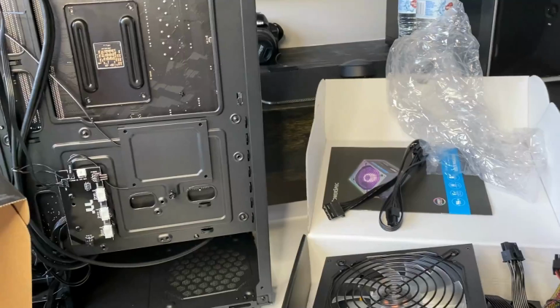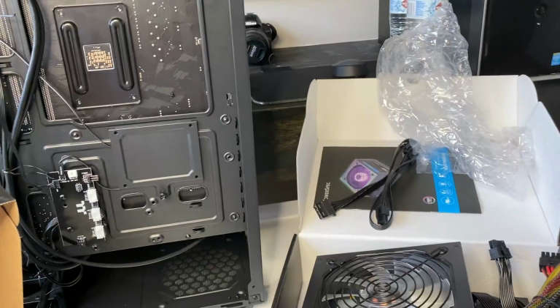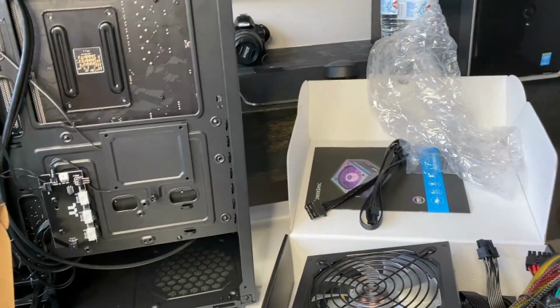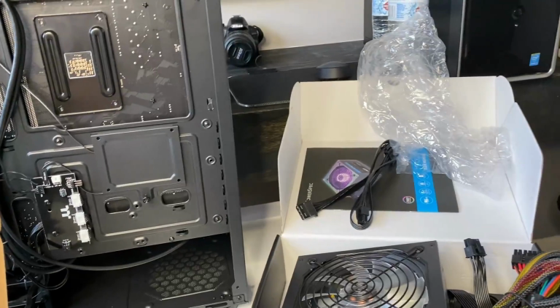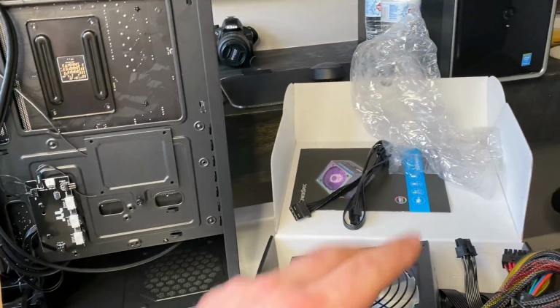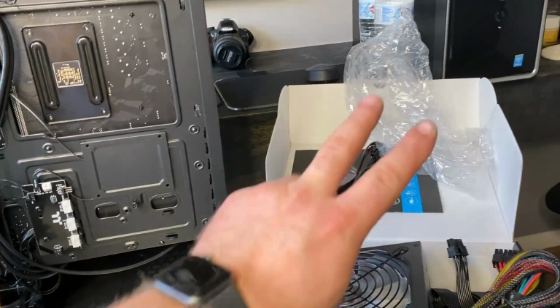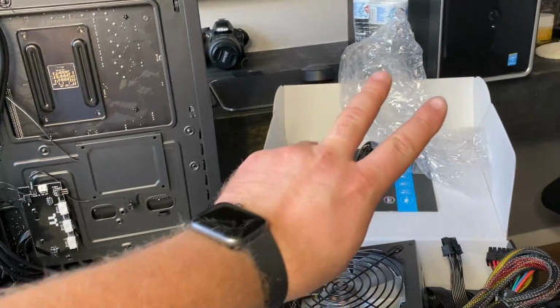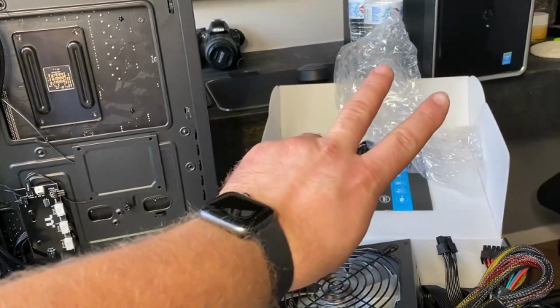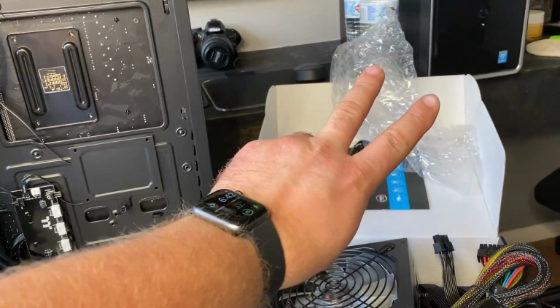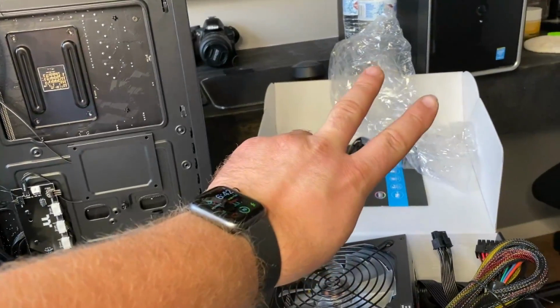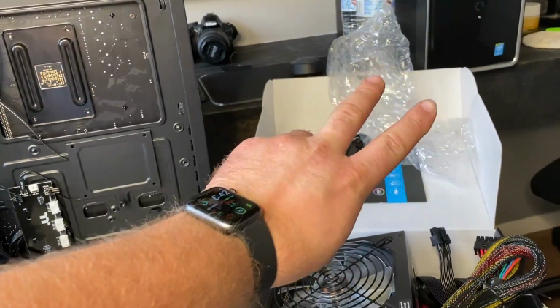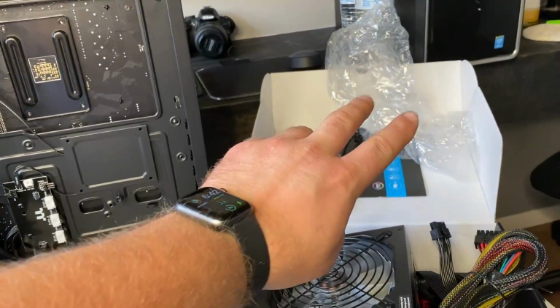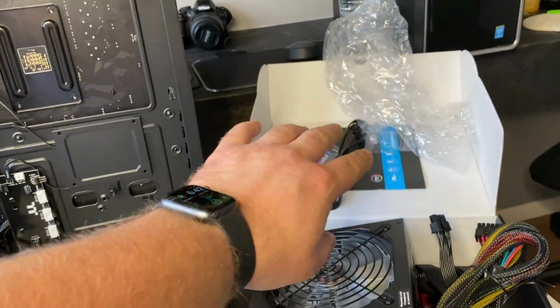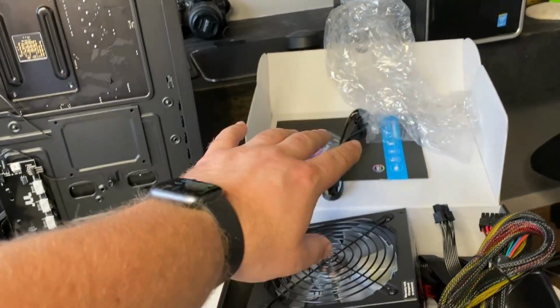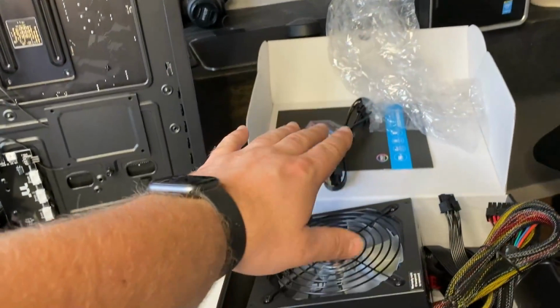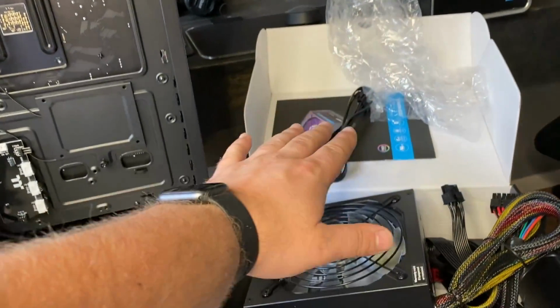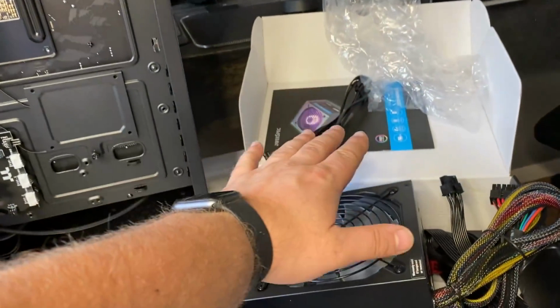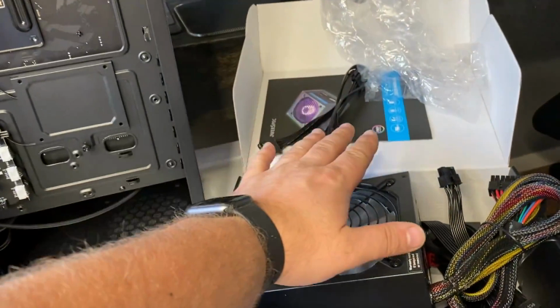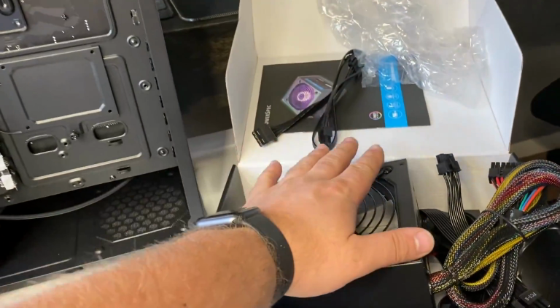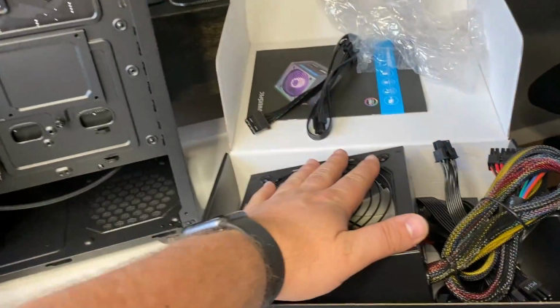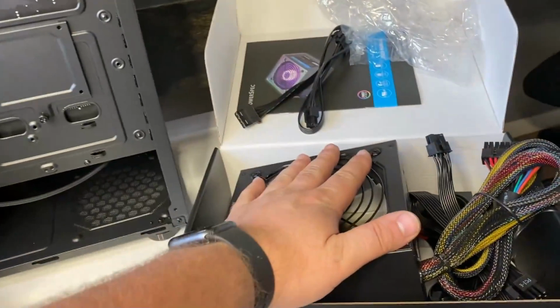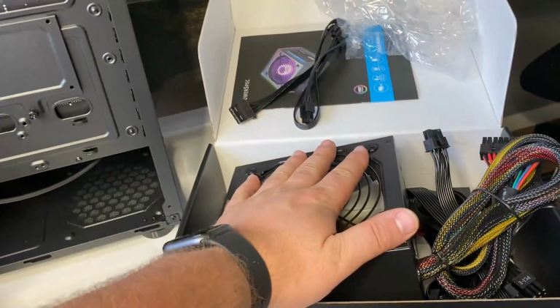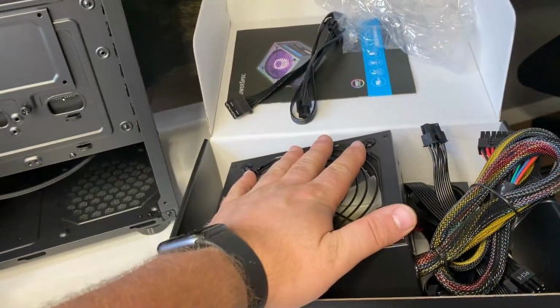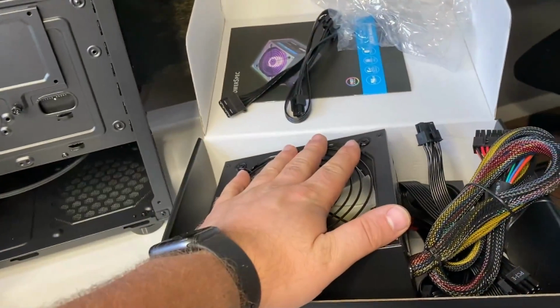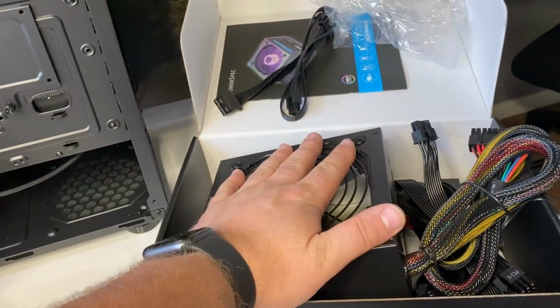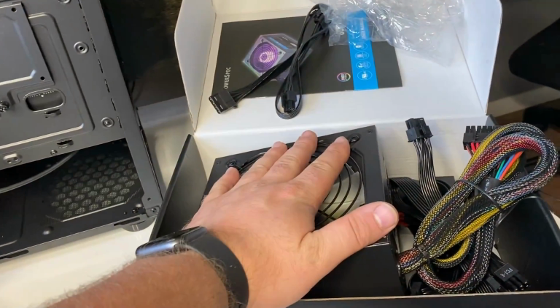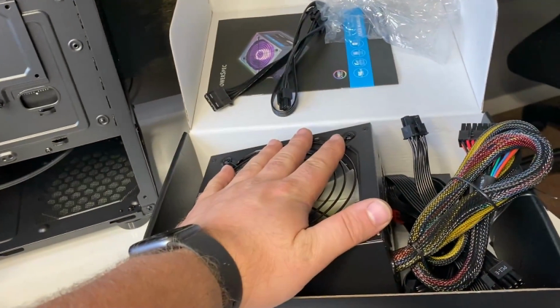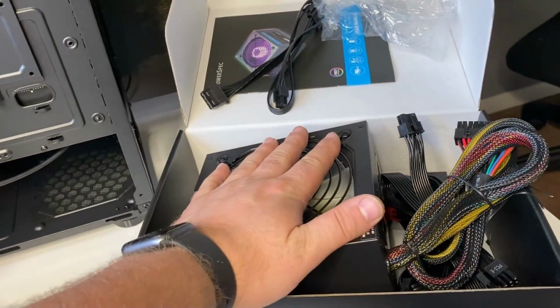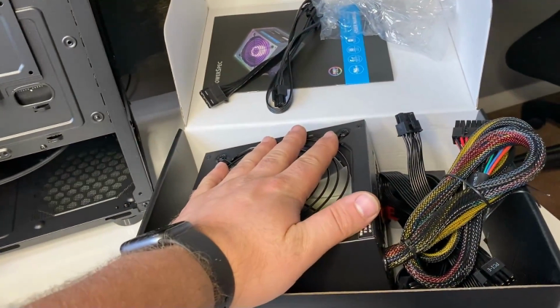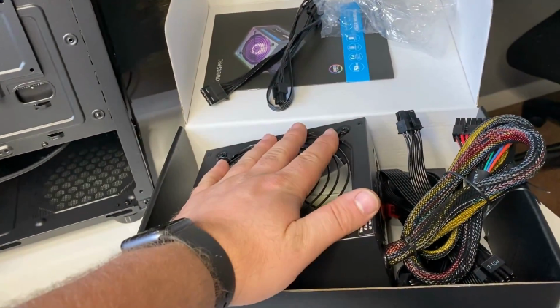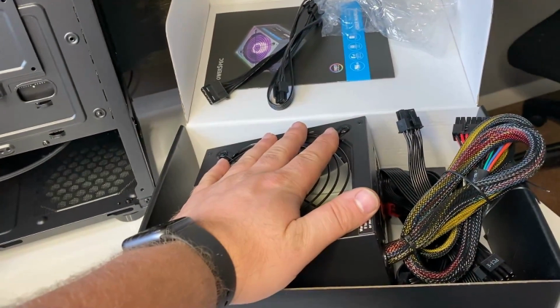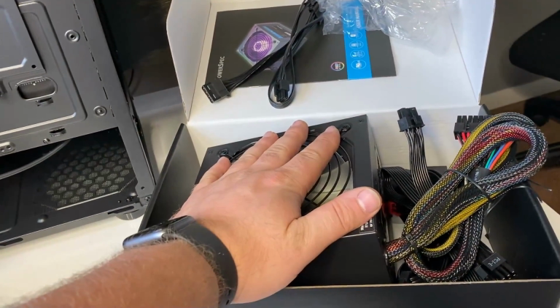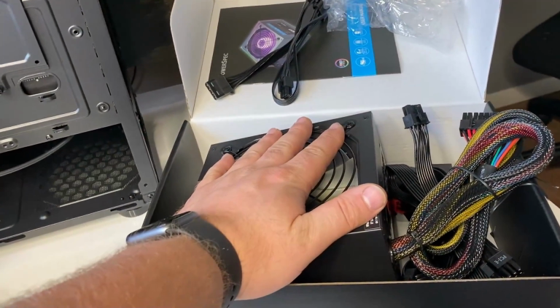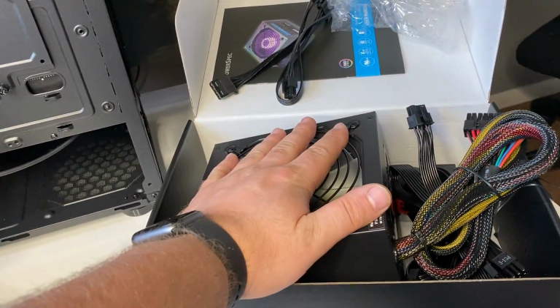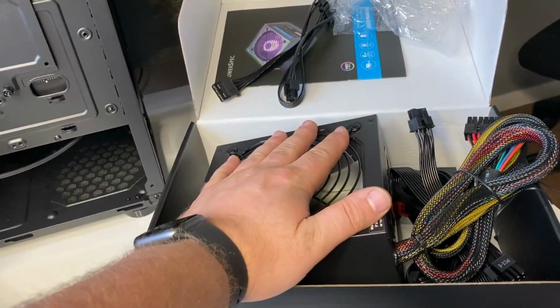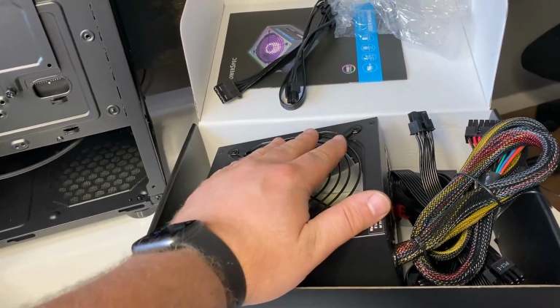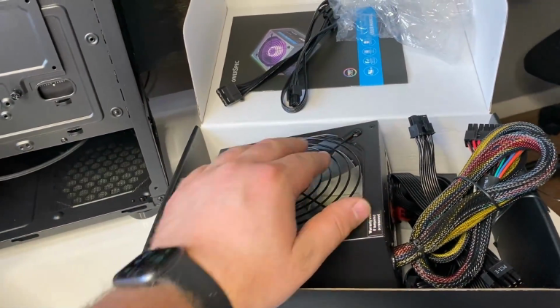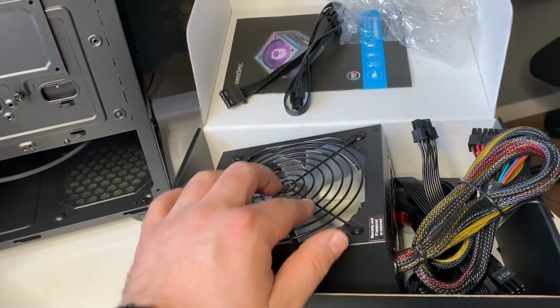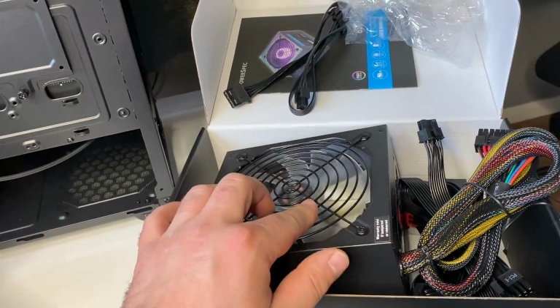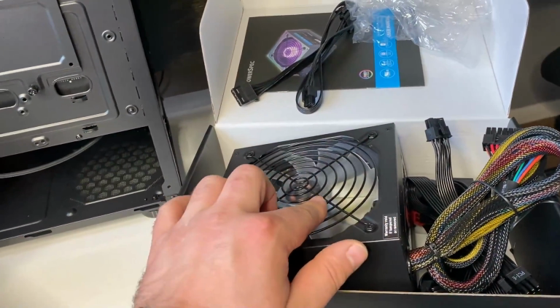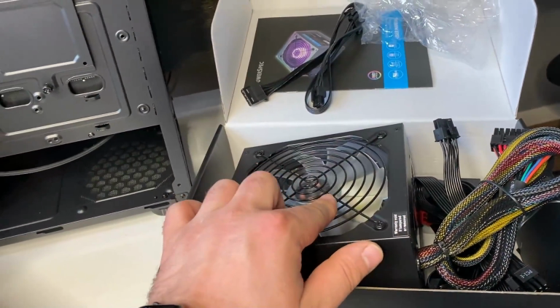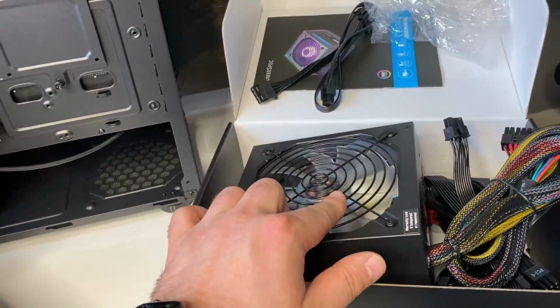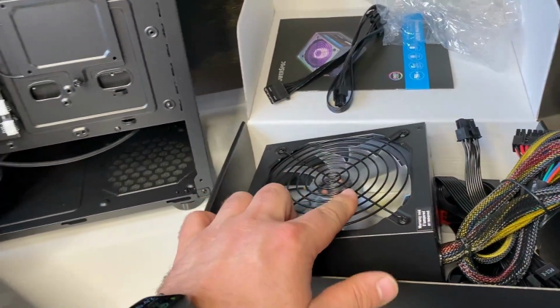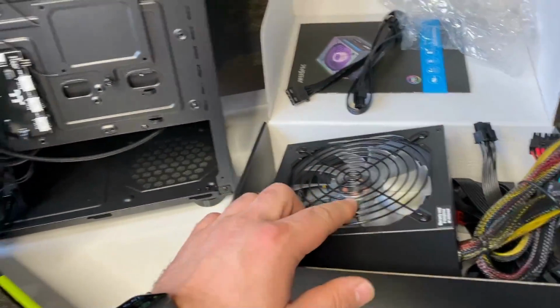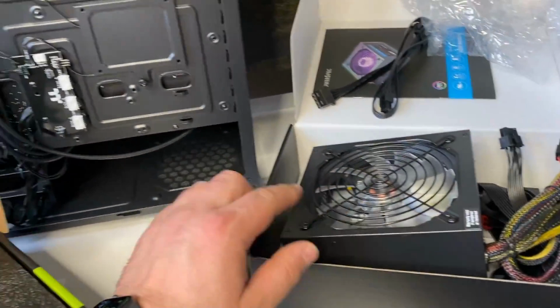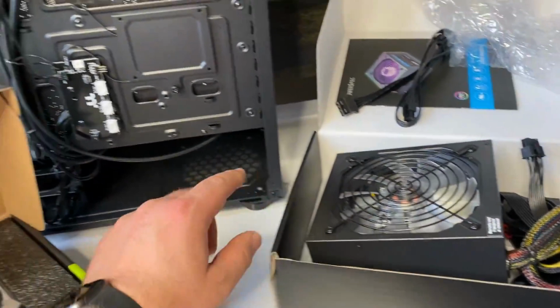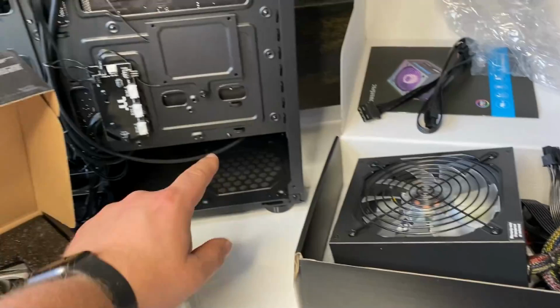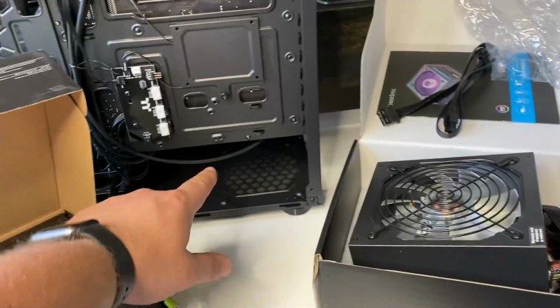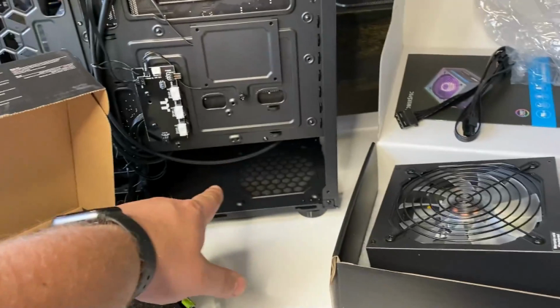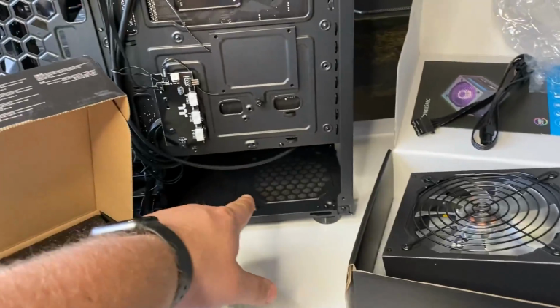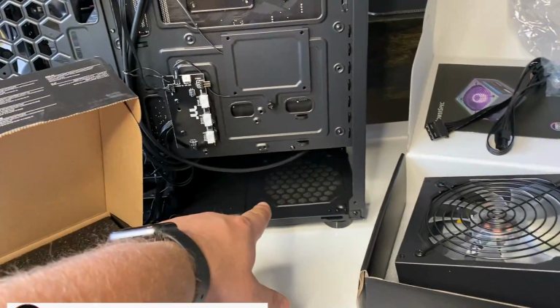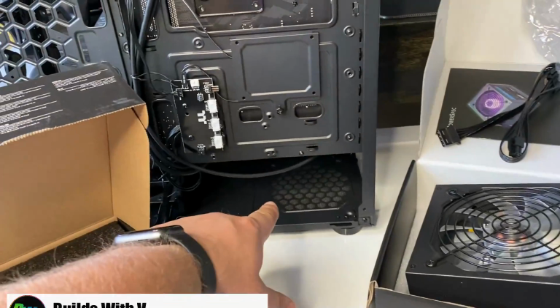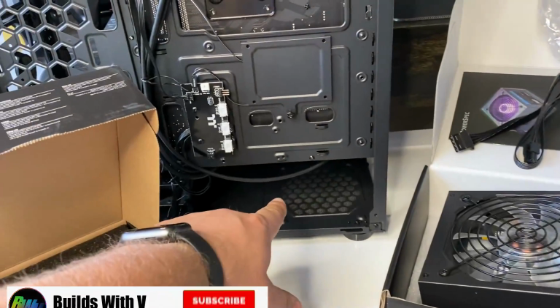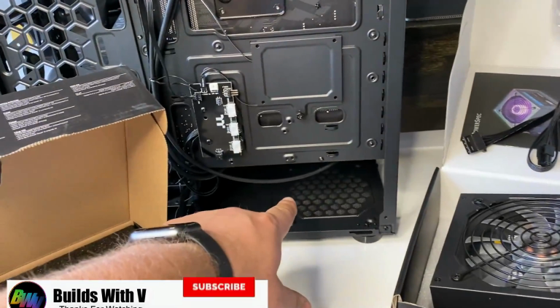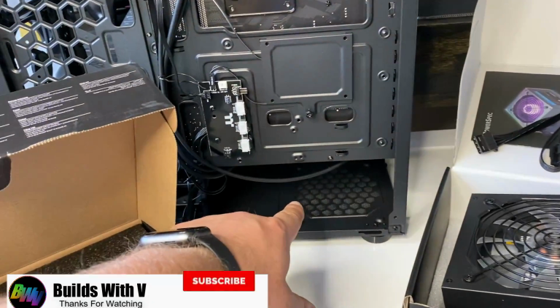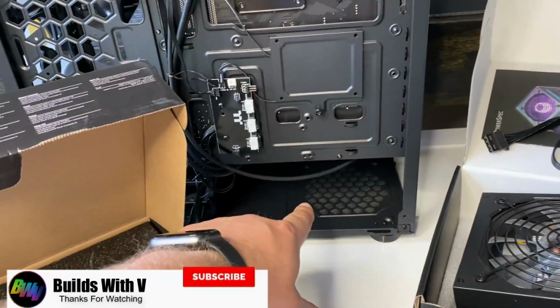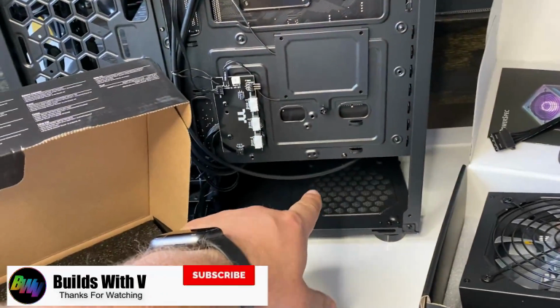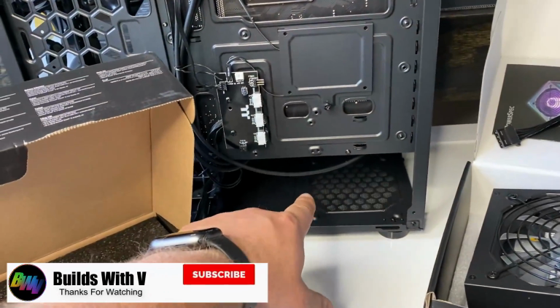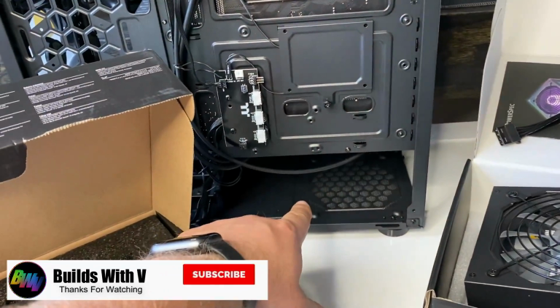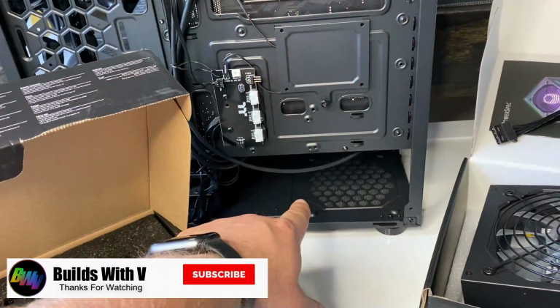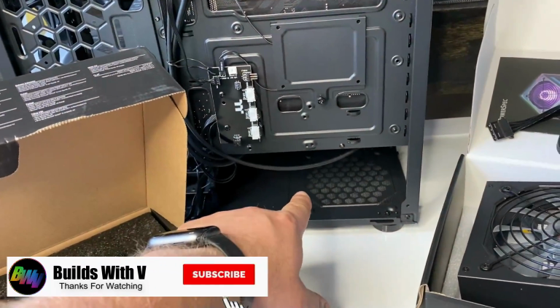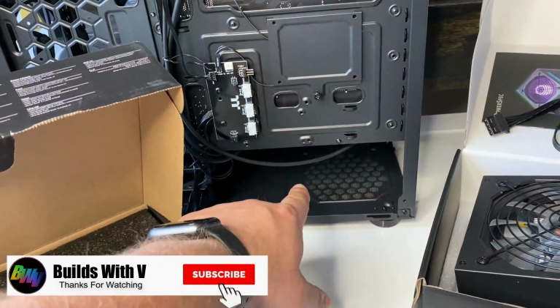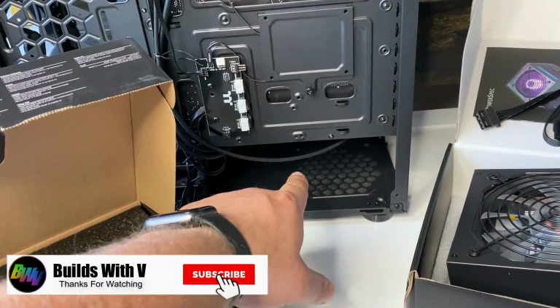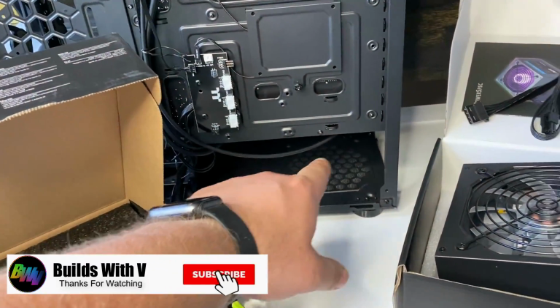Hey guys, V here, and today I'm going to show you guys how to install the power supply unit in a PC build.